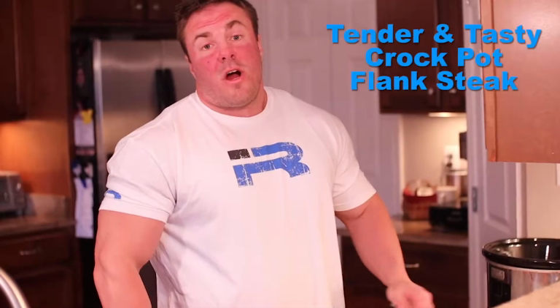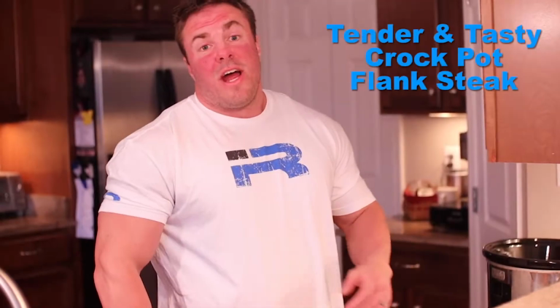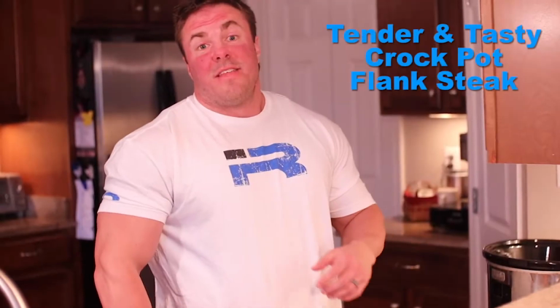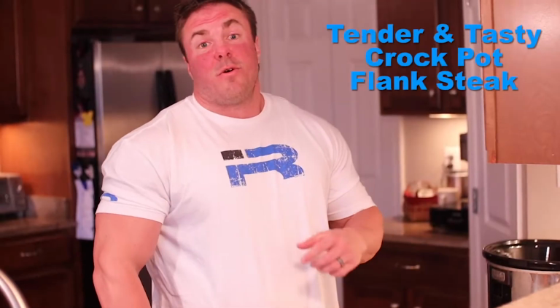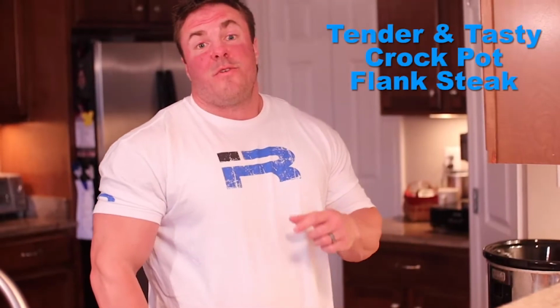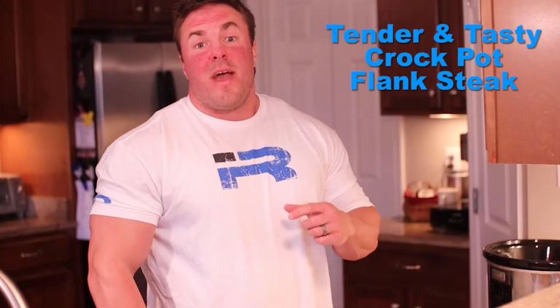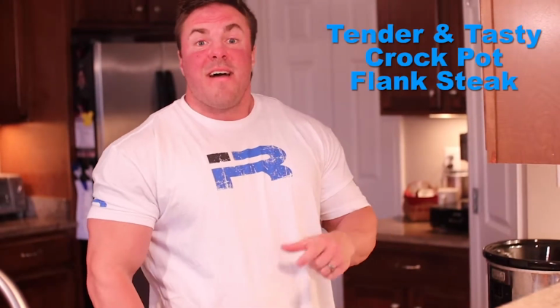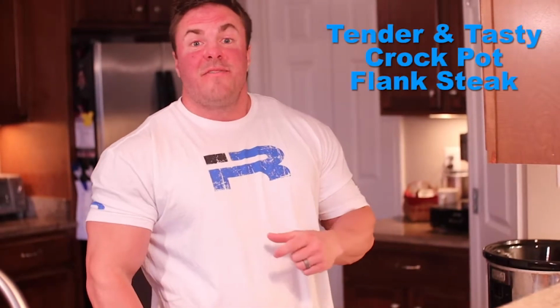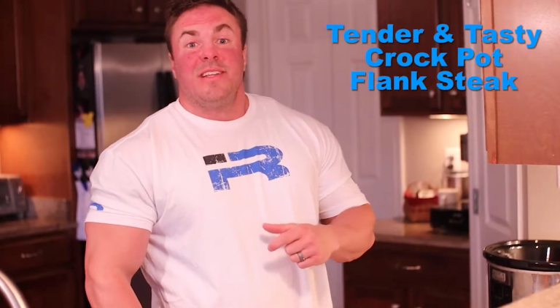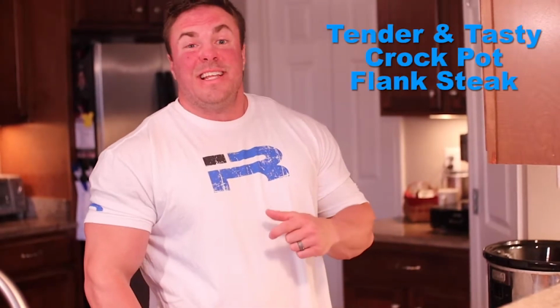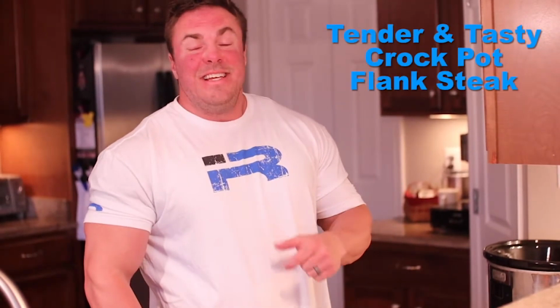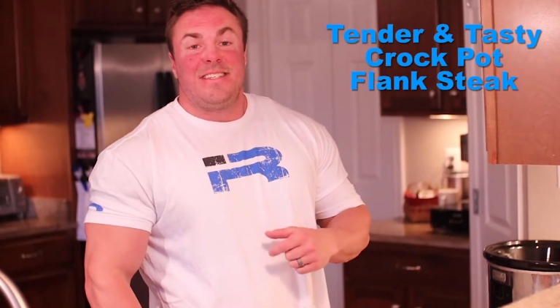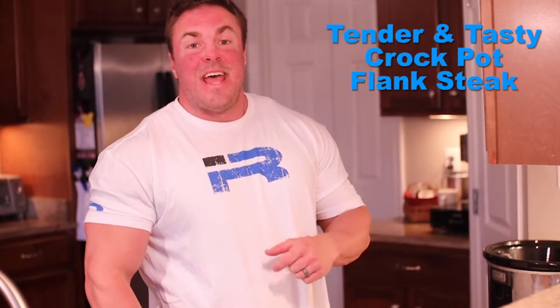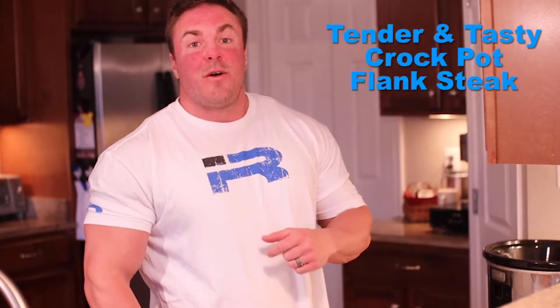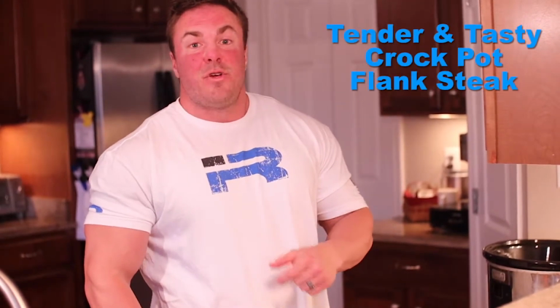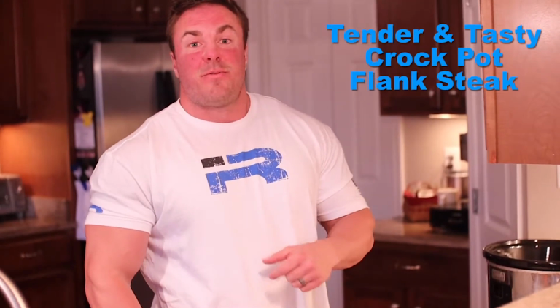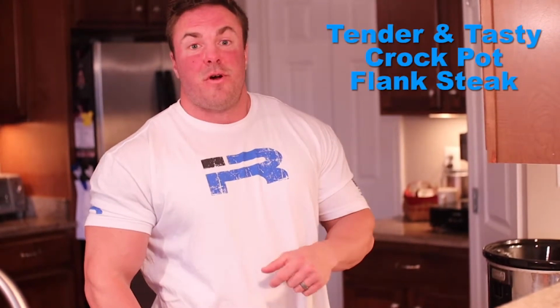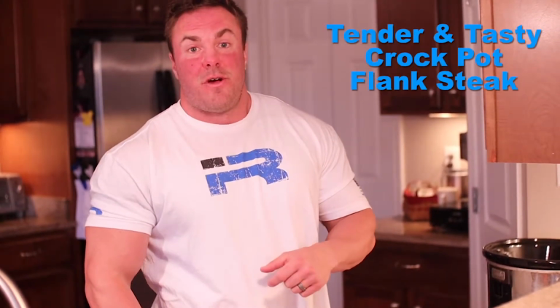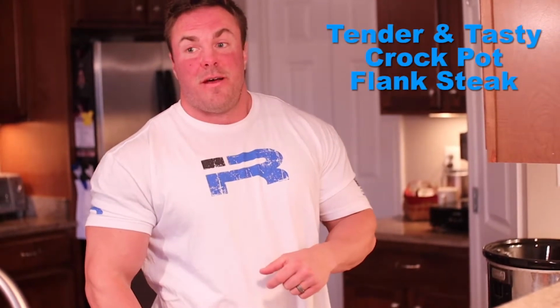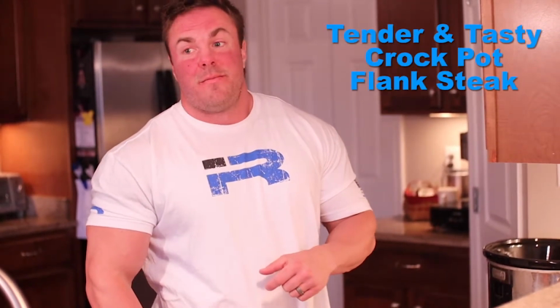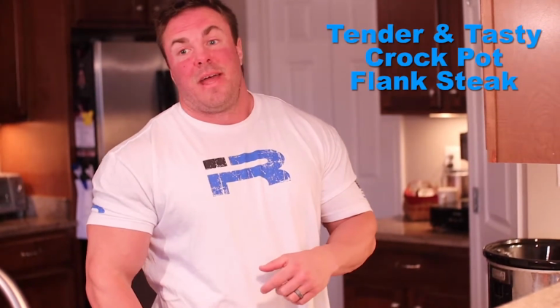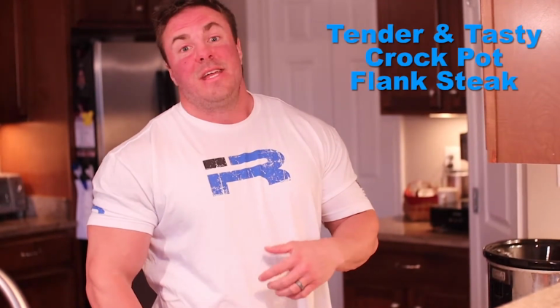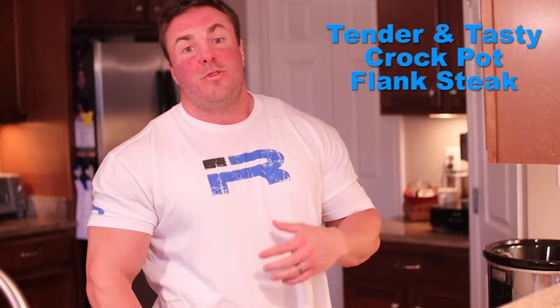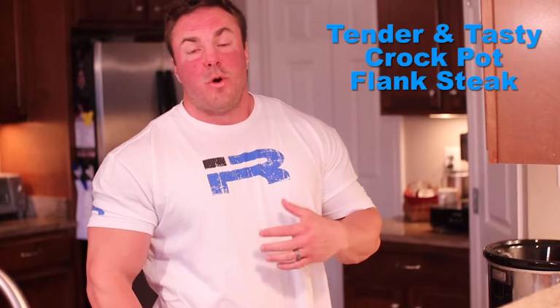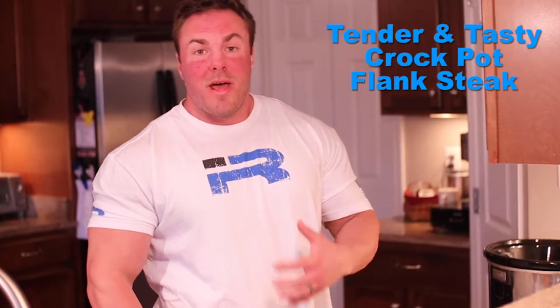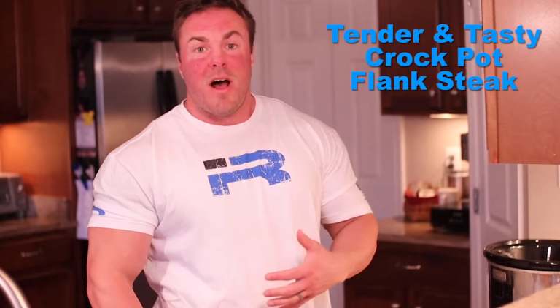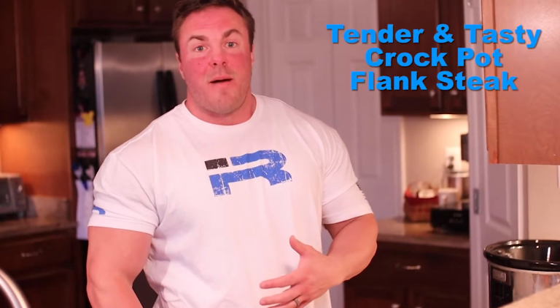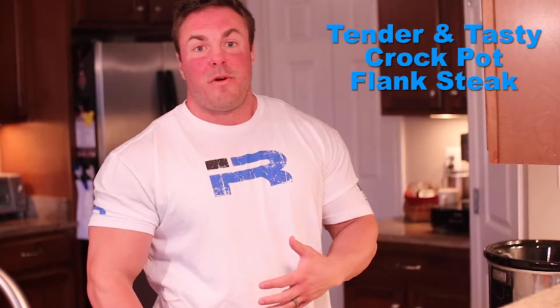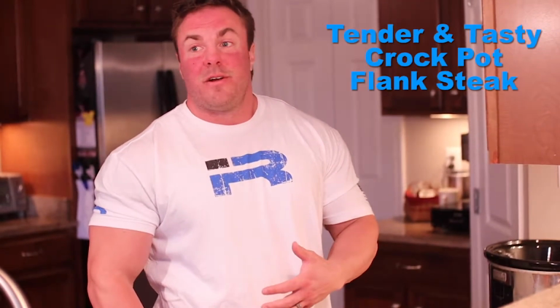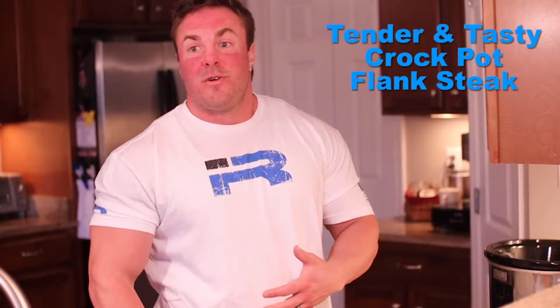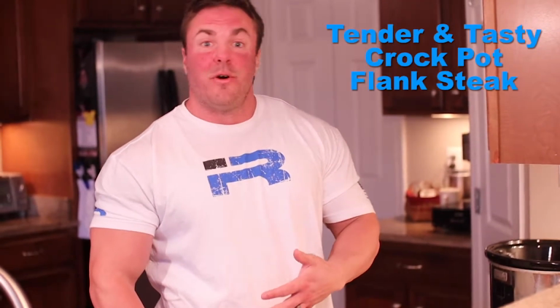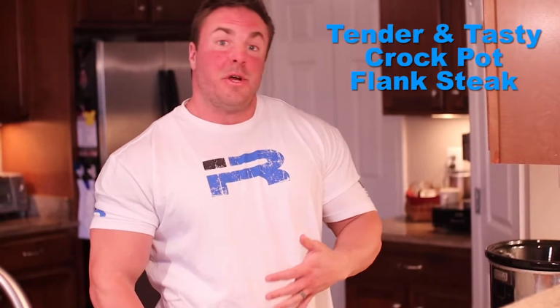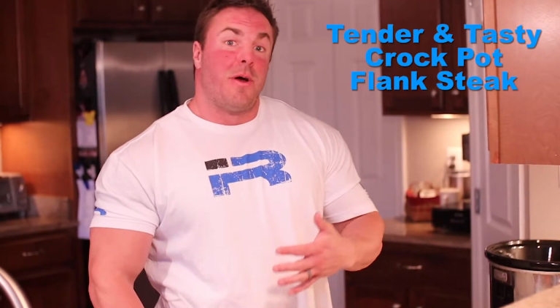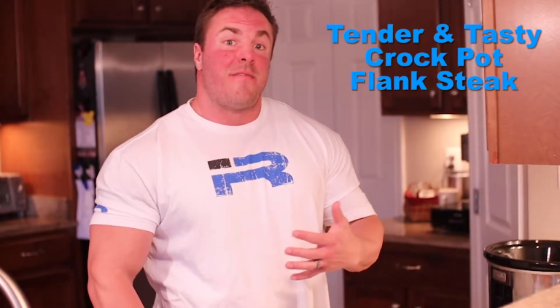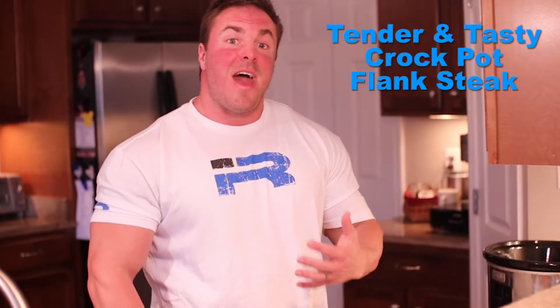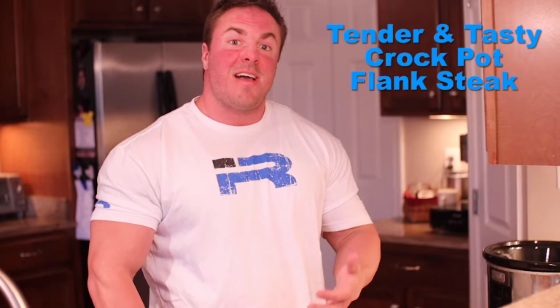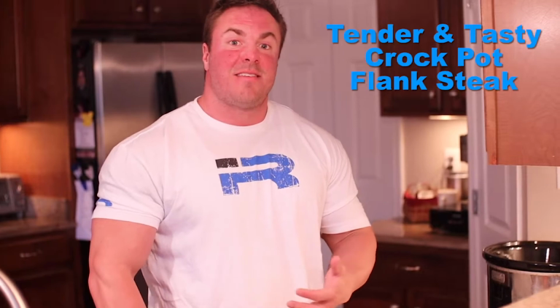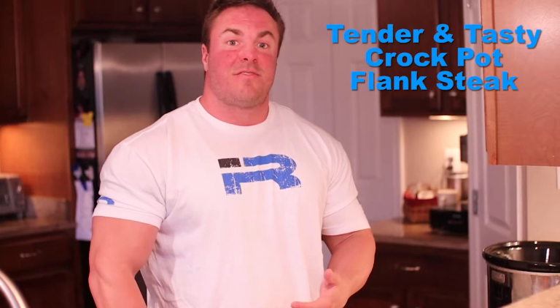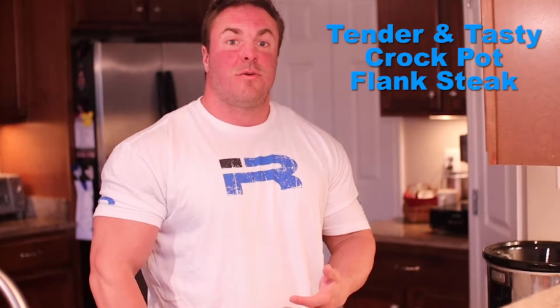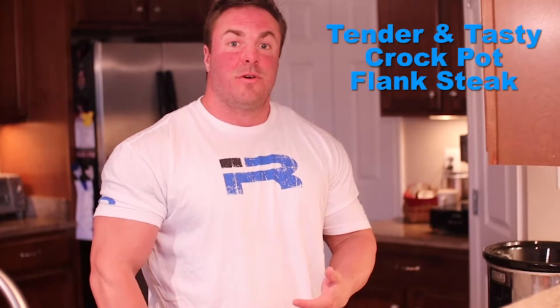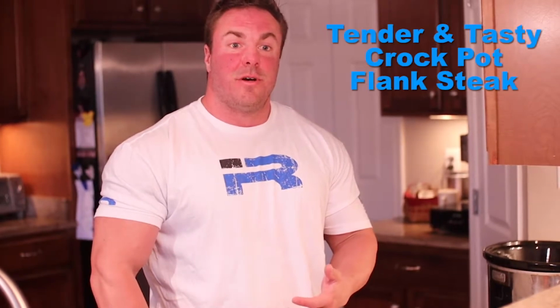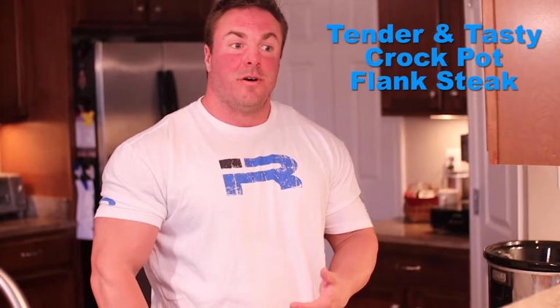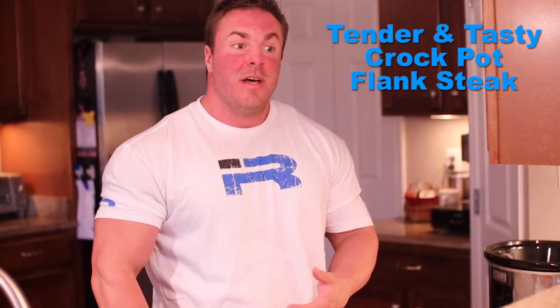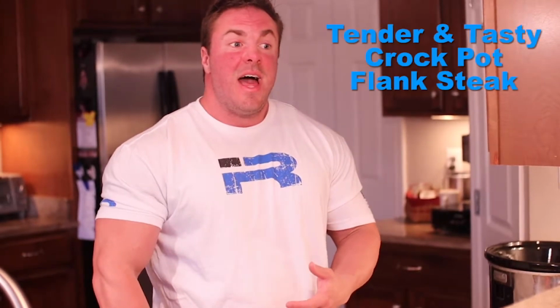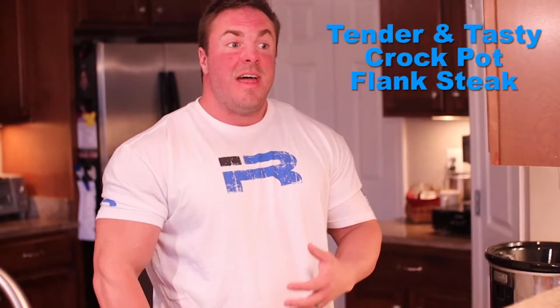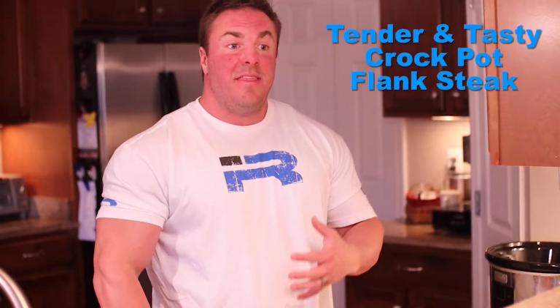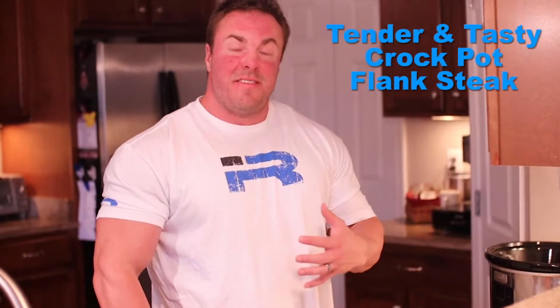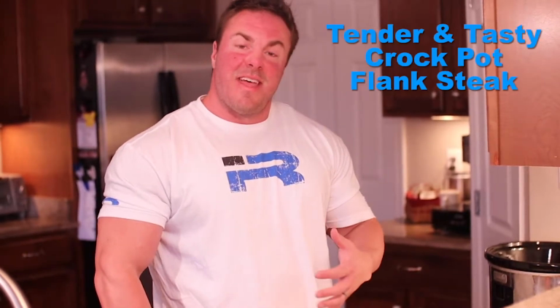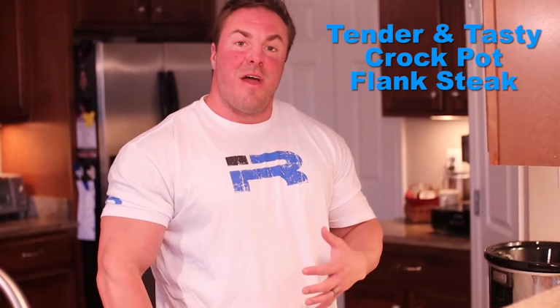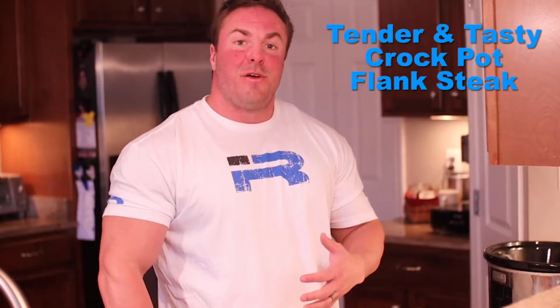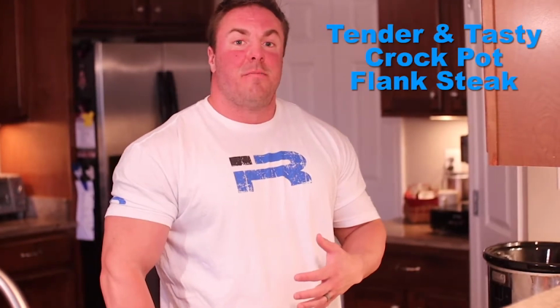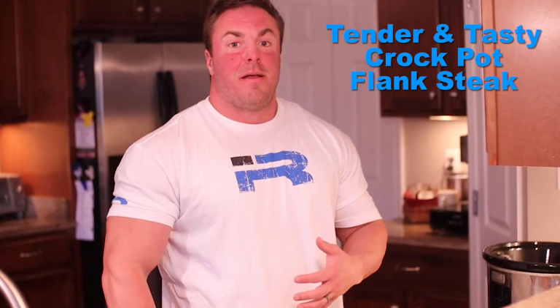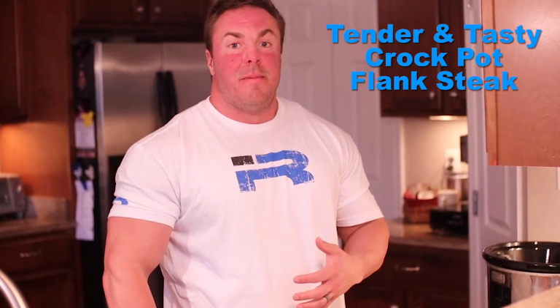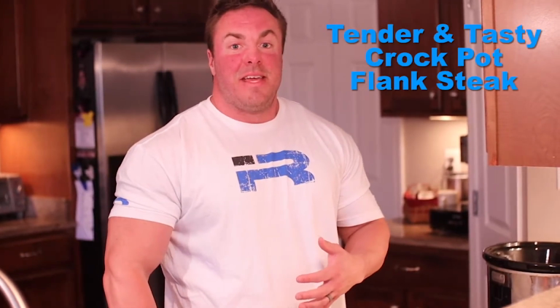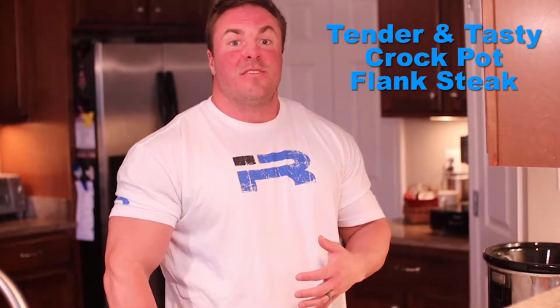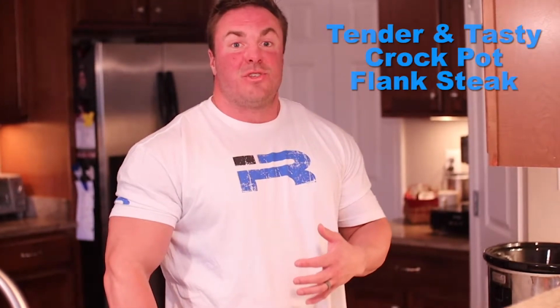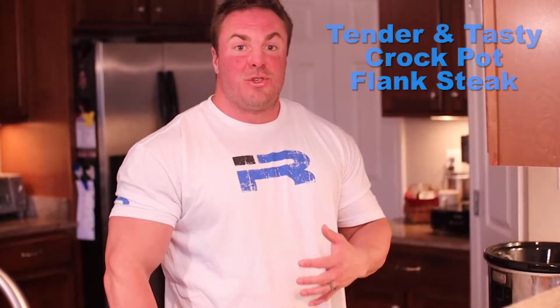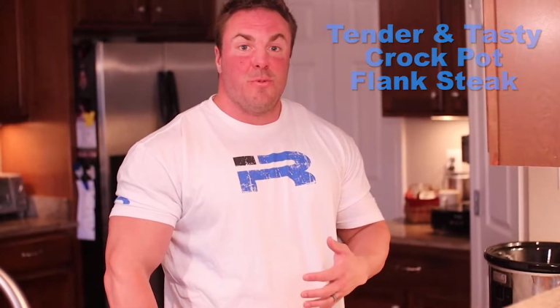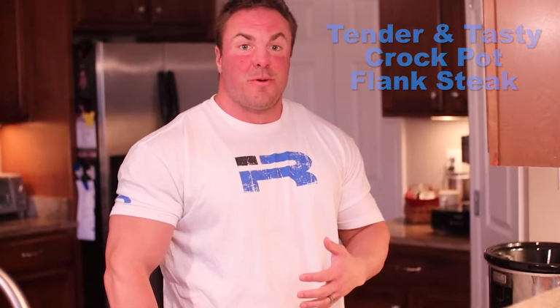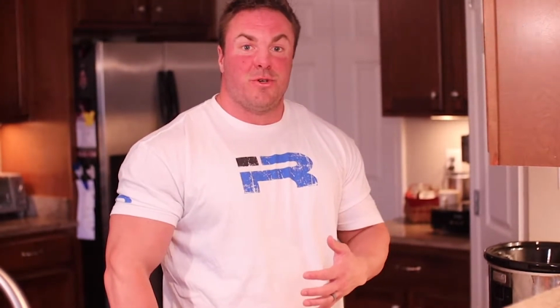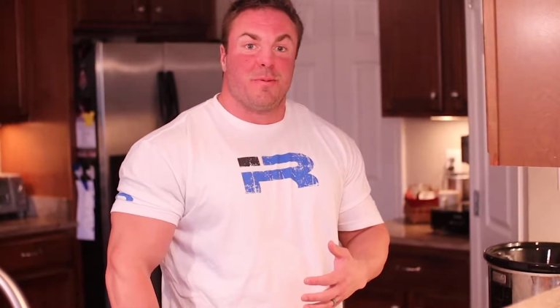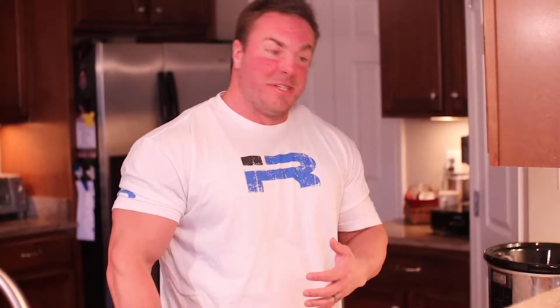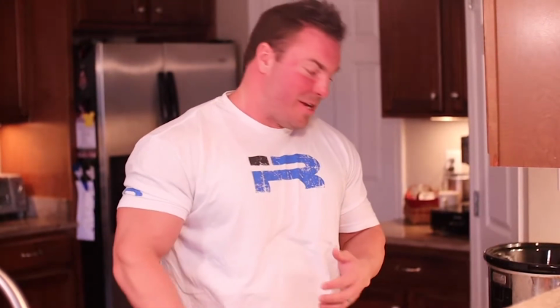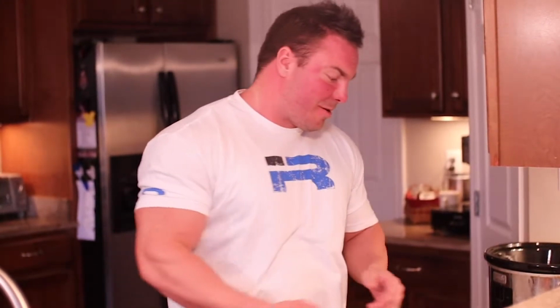If you have lean steak on your program and you don't know how to operate a grill, or you don't have access to a grill, this is how you're going to be able to make it super, super tender.